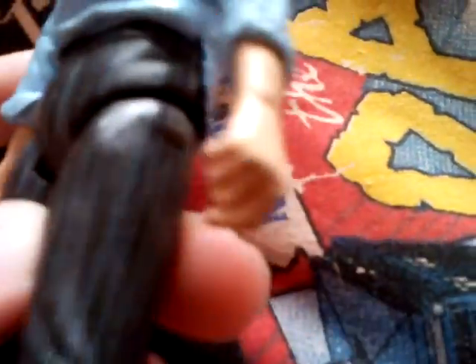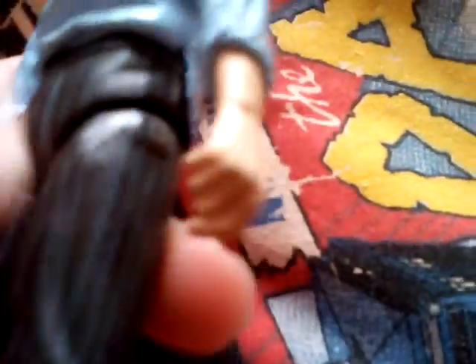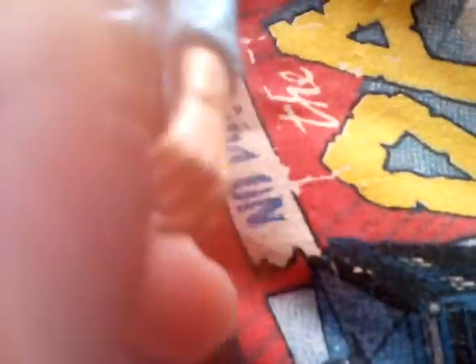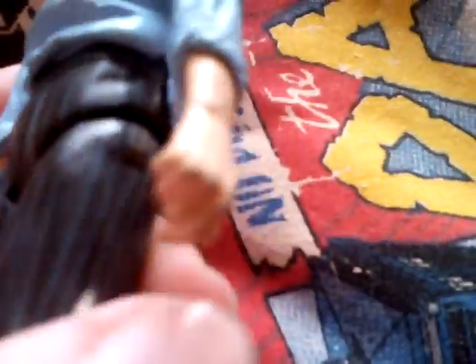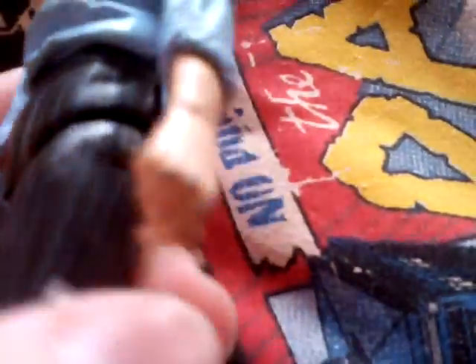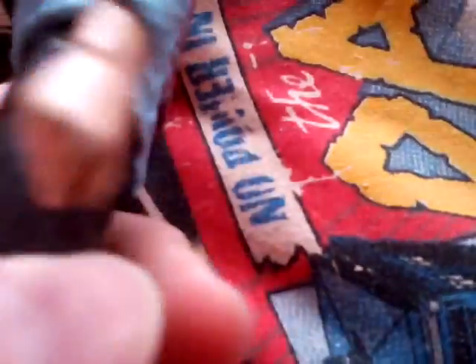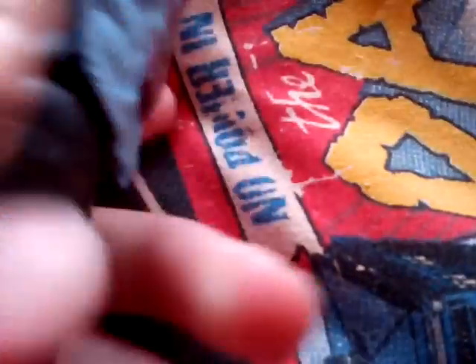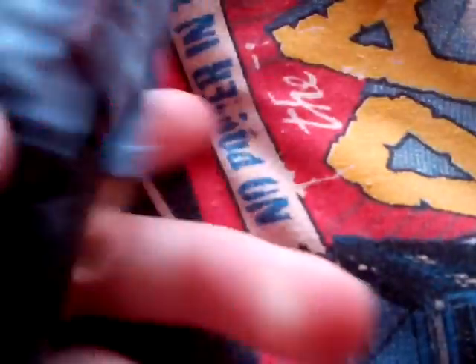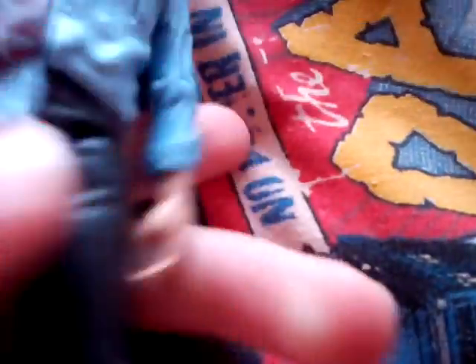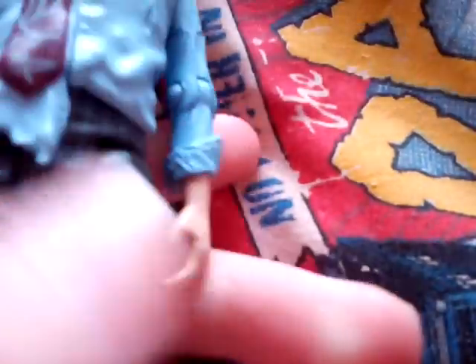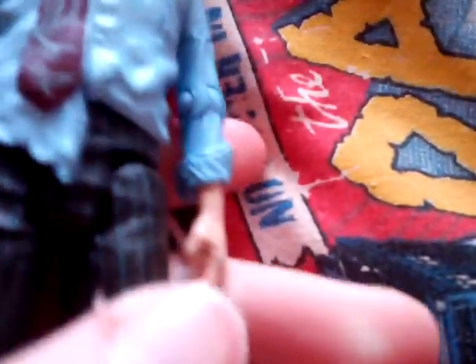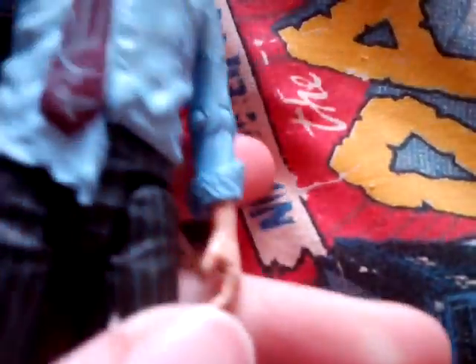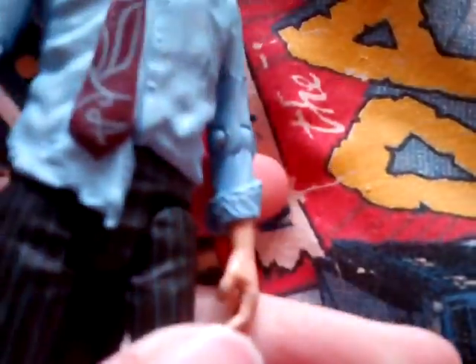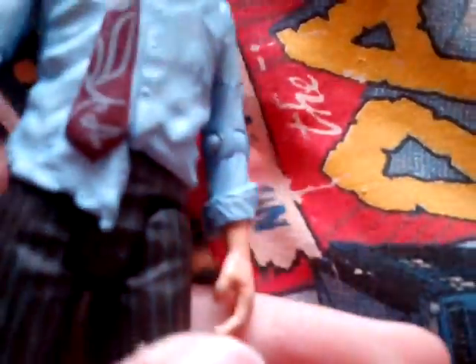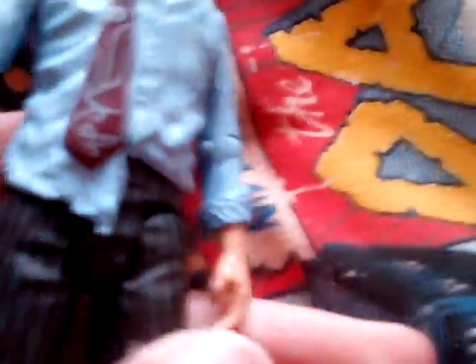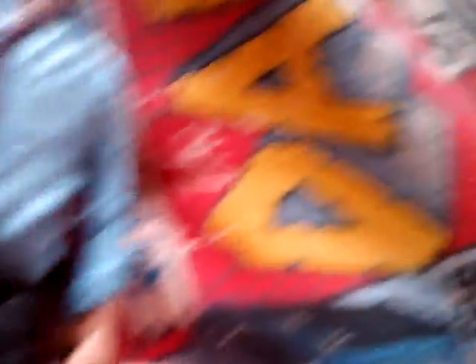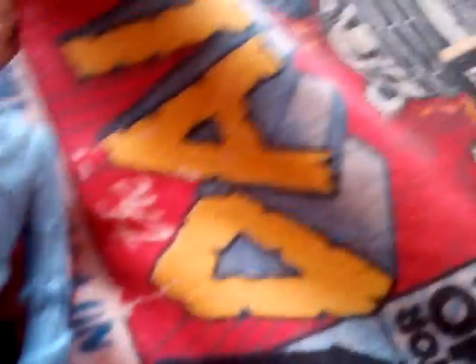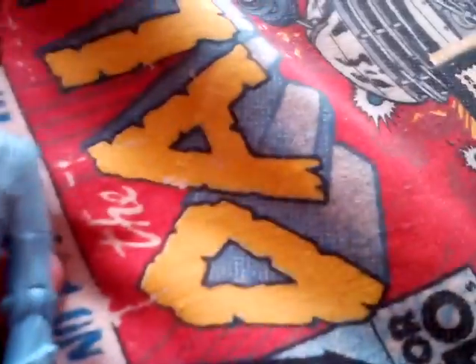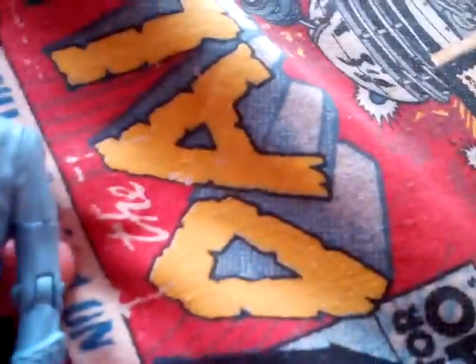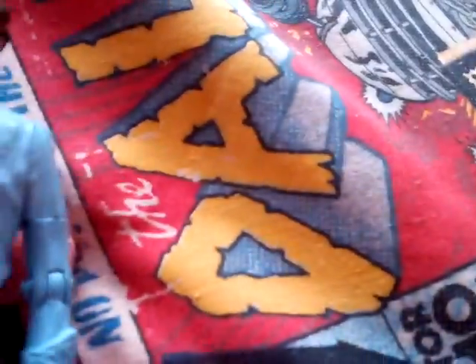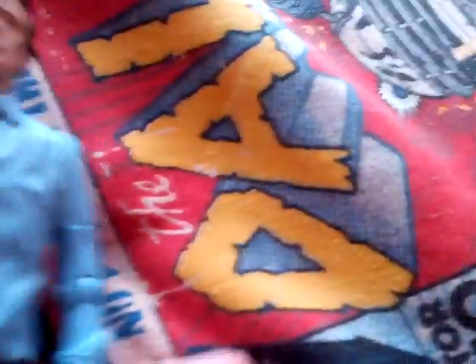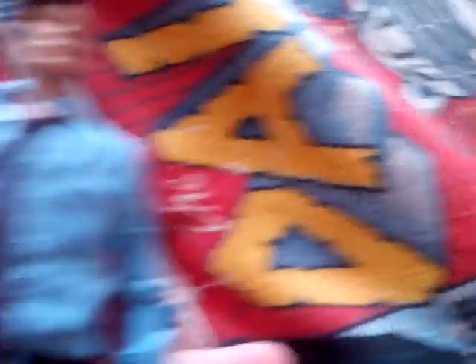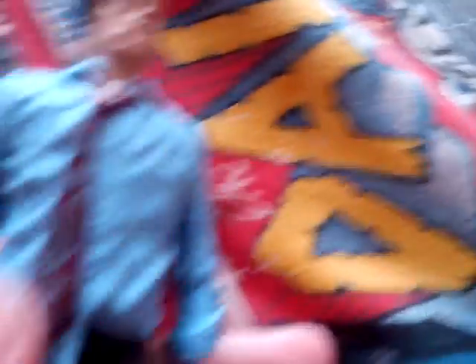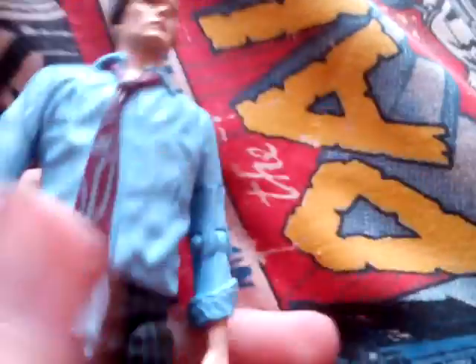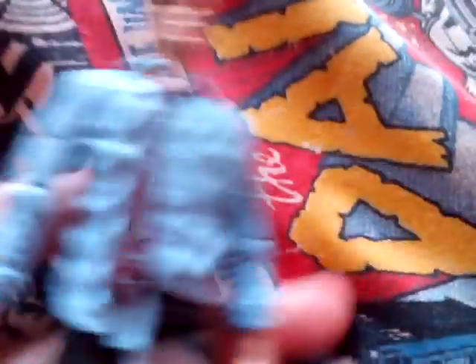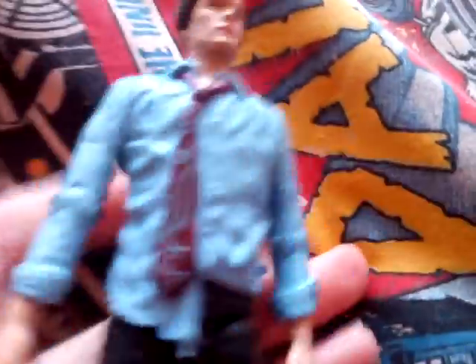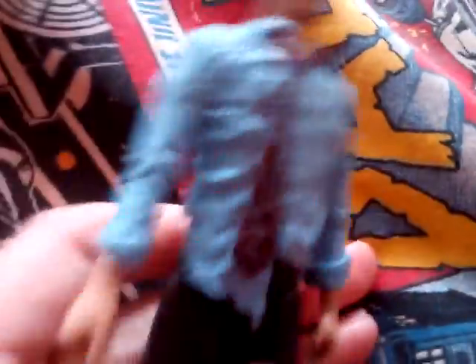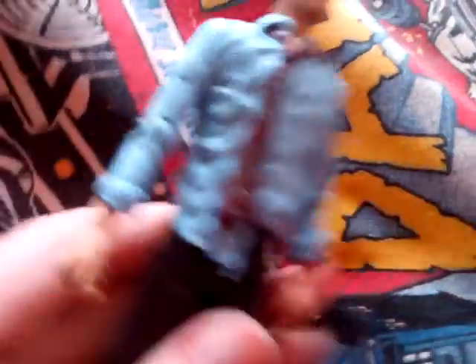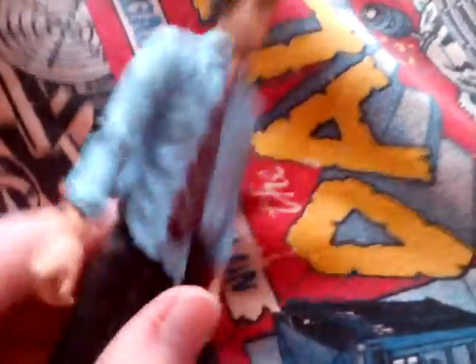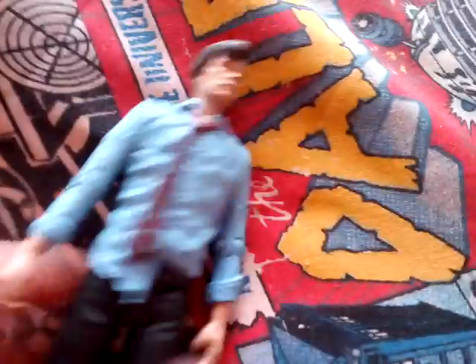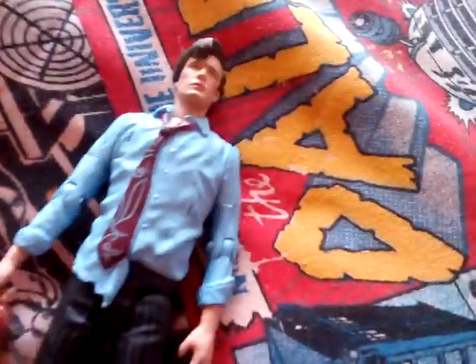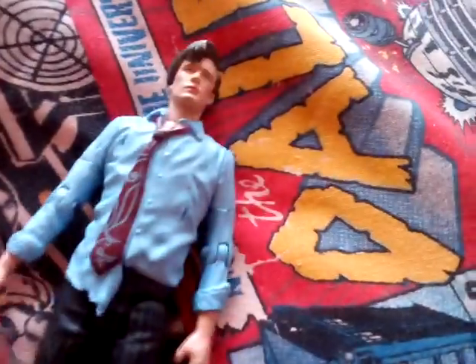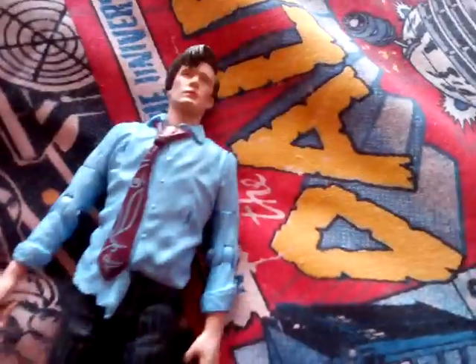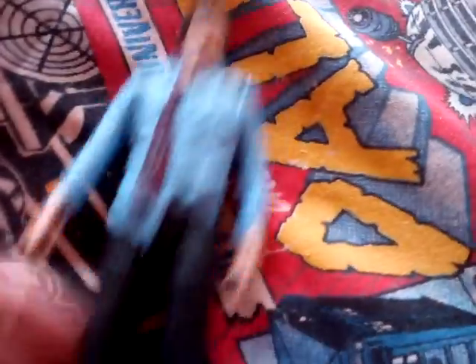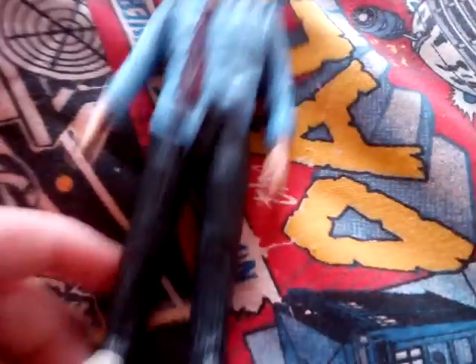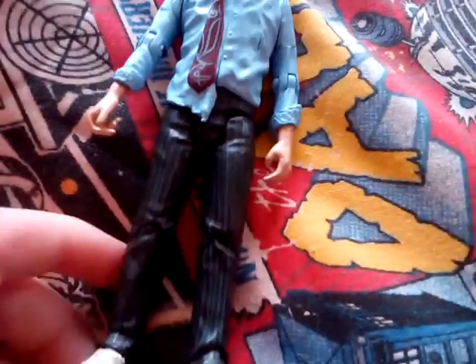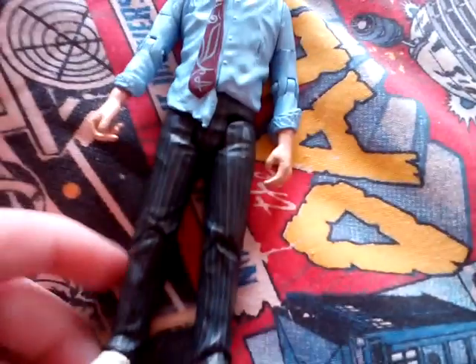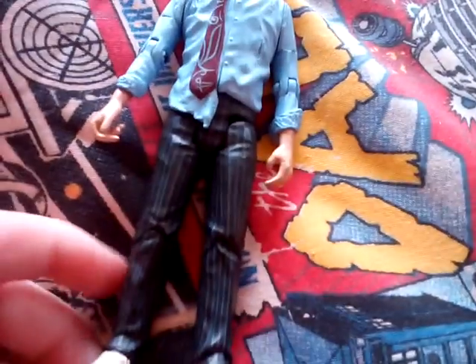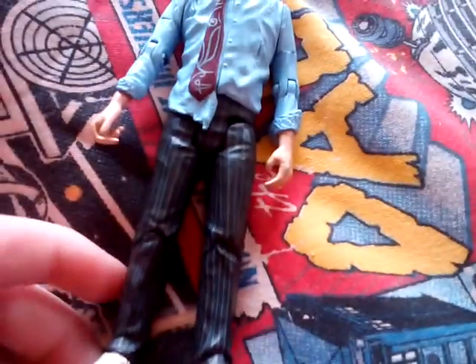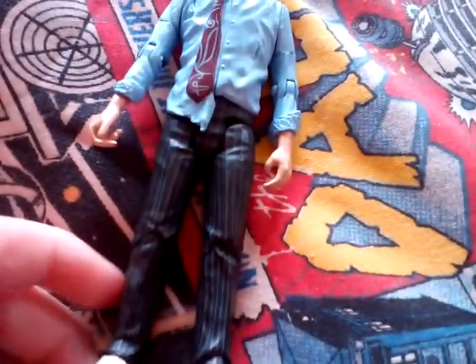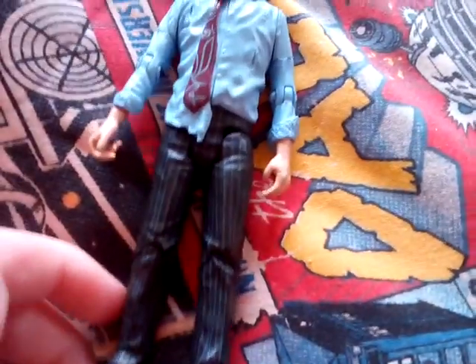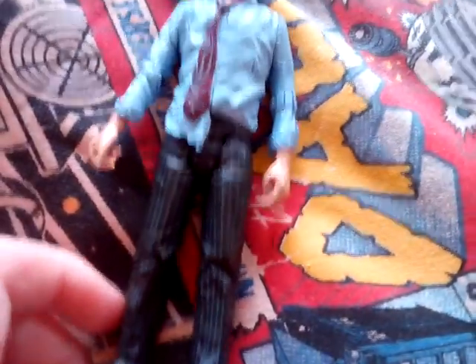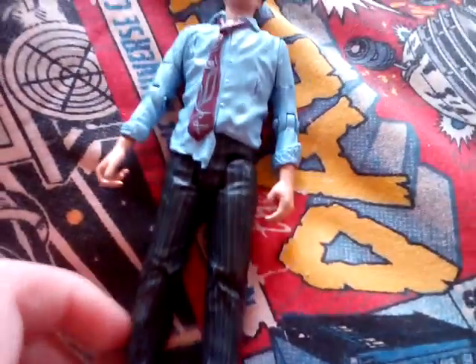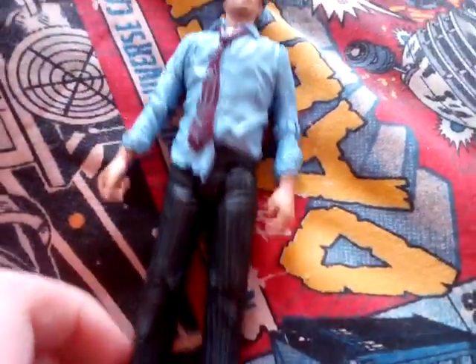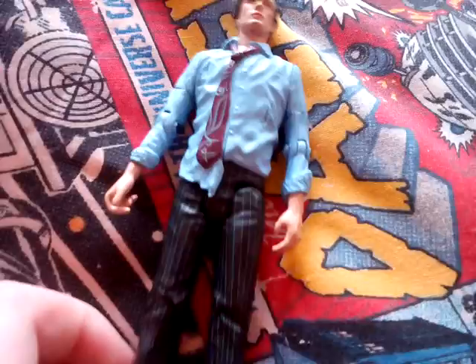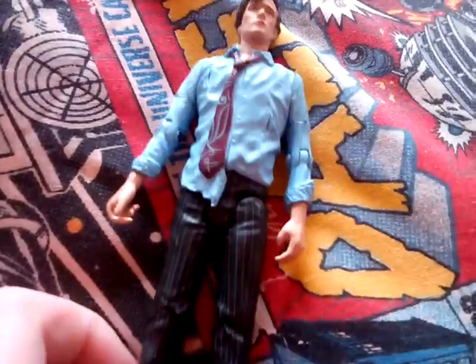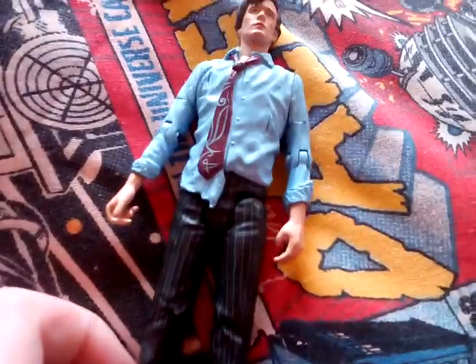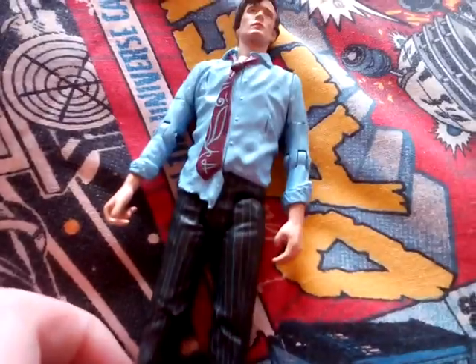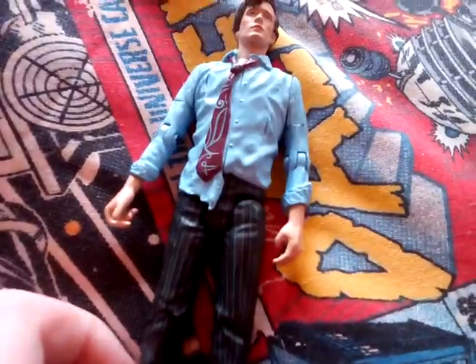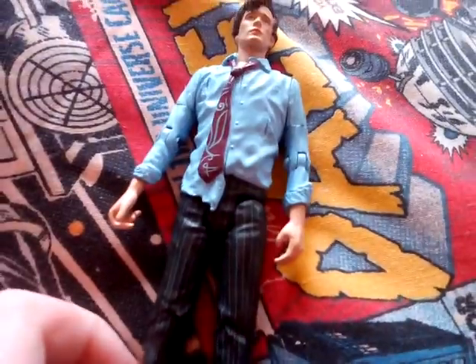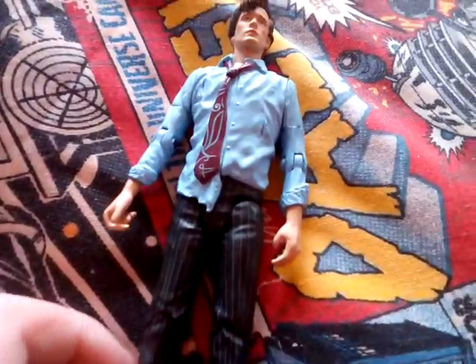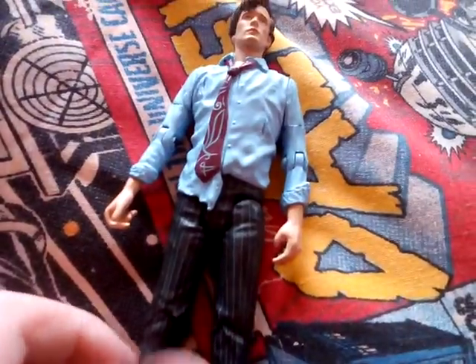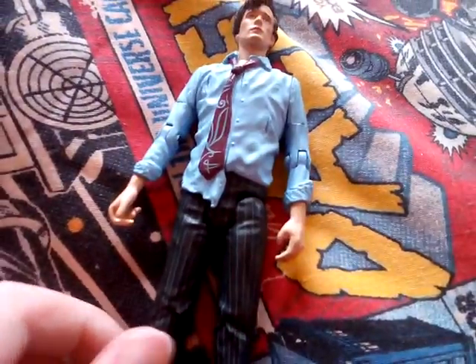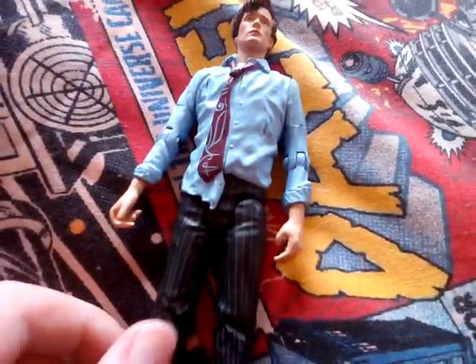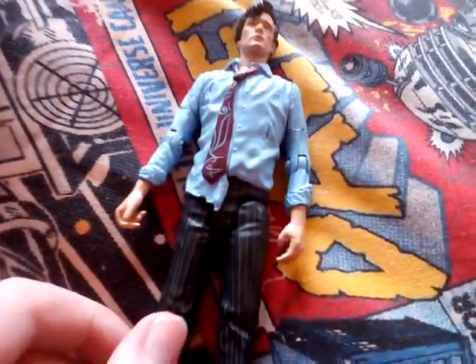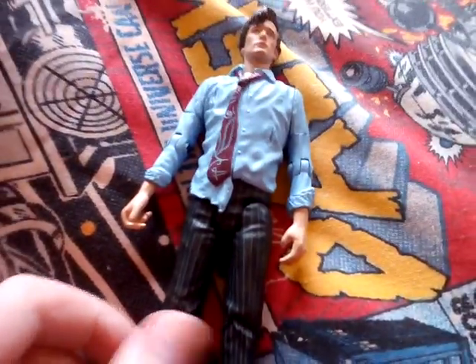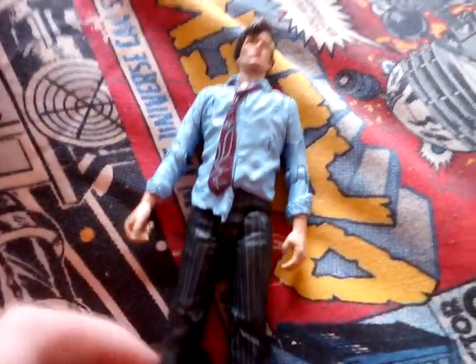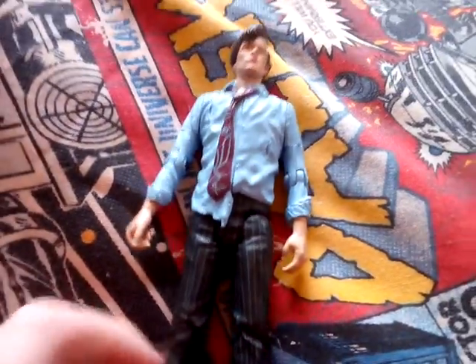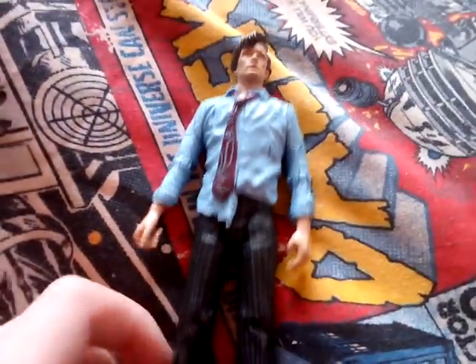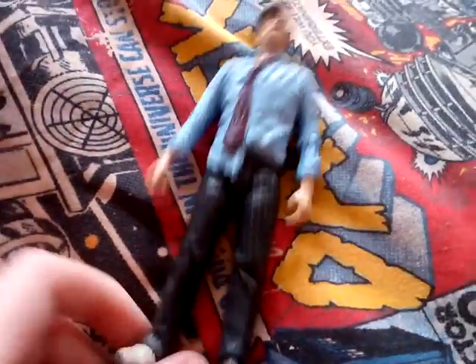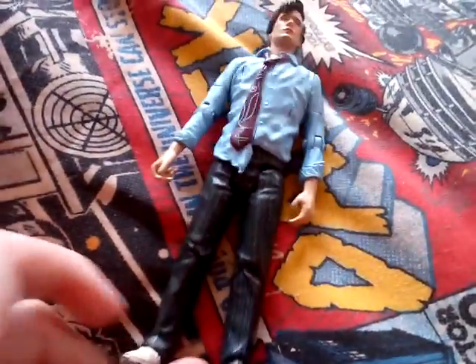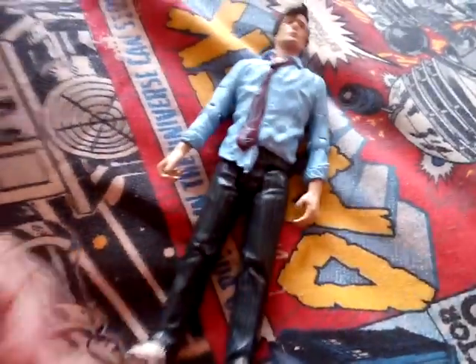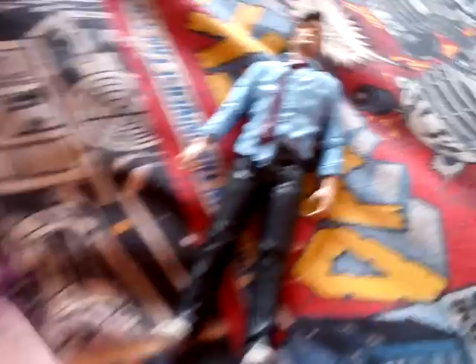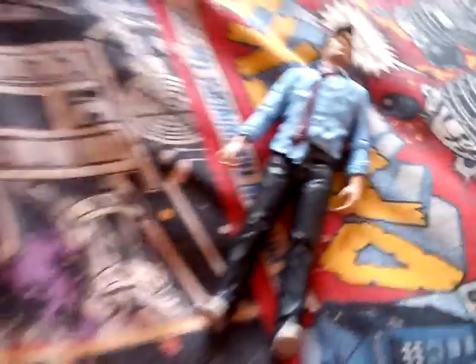I think the sleeves have been rolled up. So overall for detail, it looks pretty good for what it is. I'm about to get into articulation now.